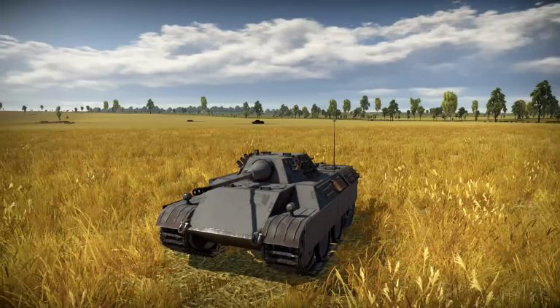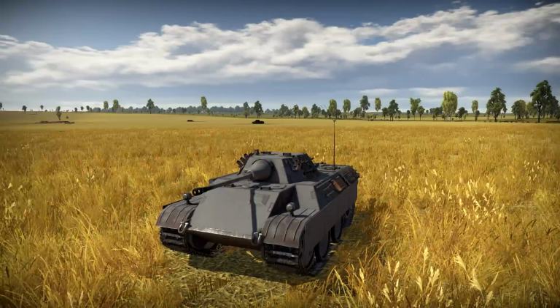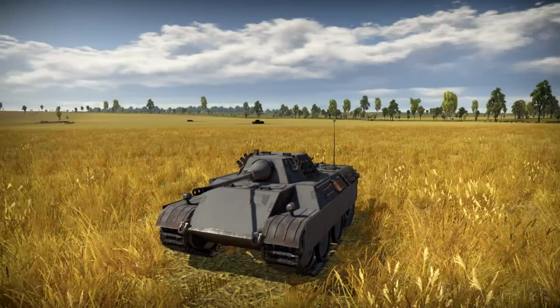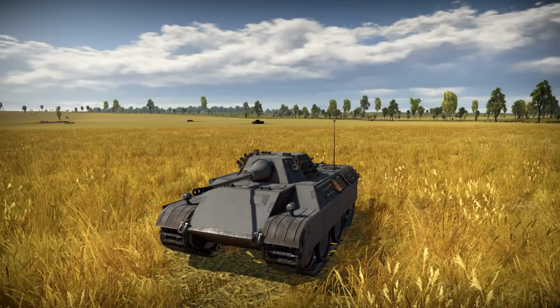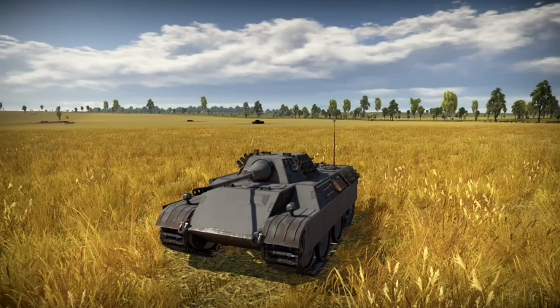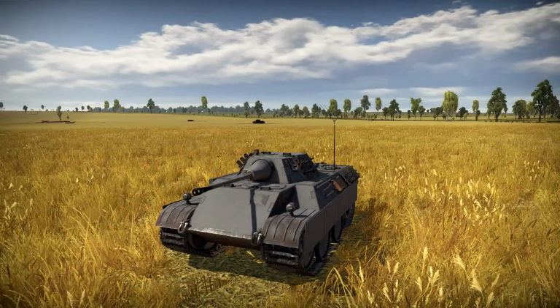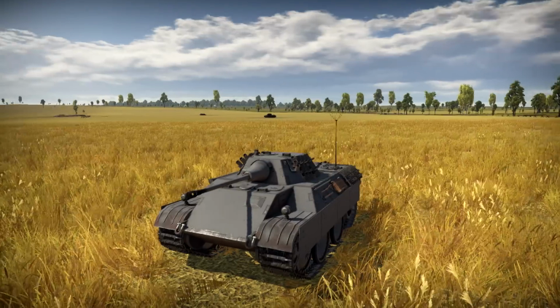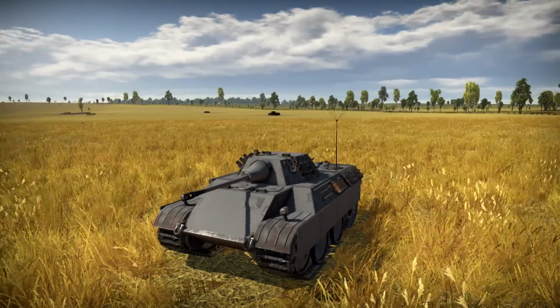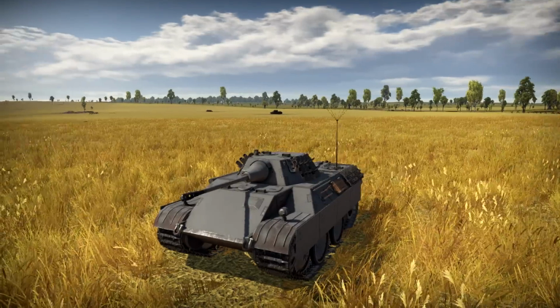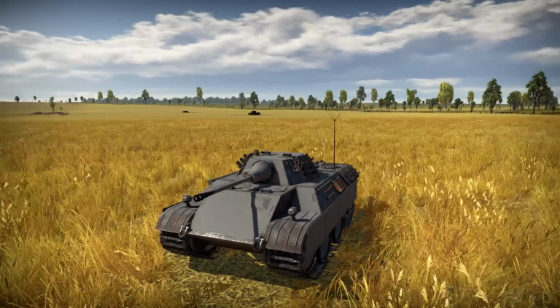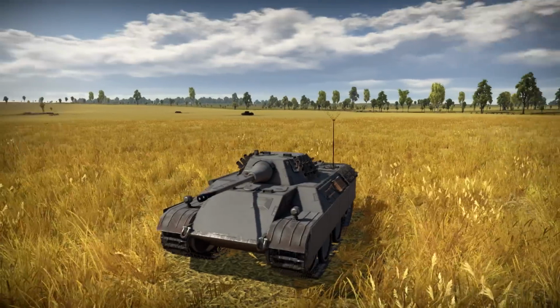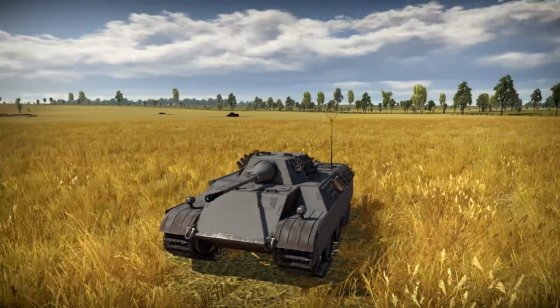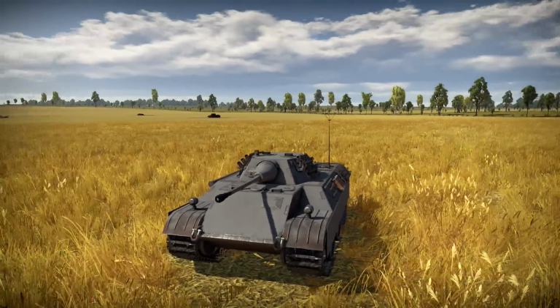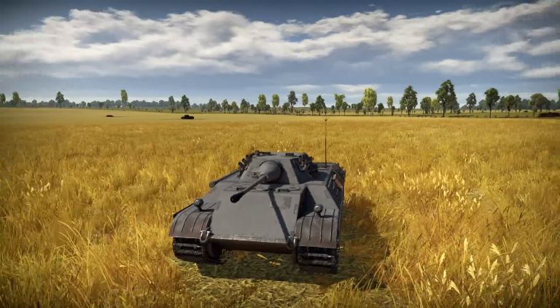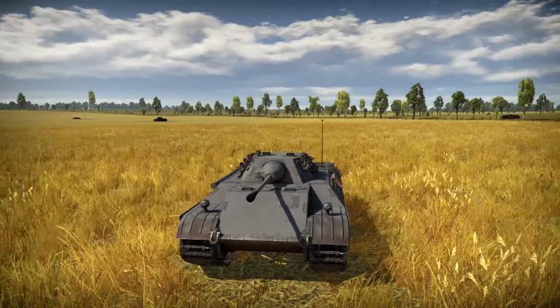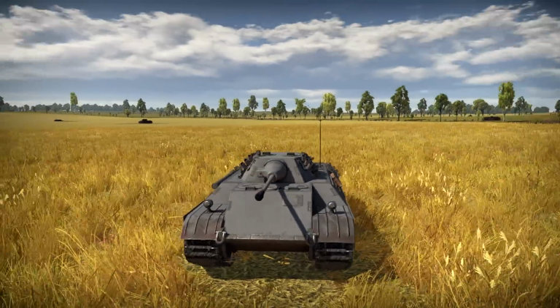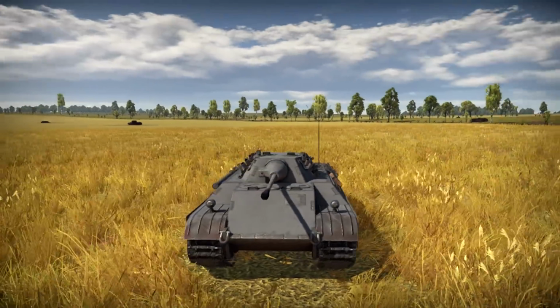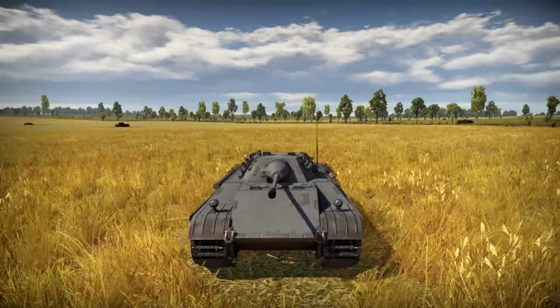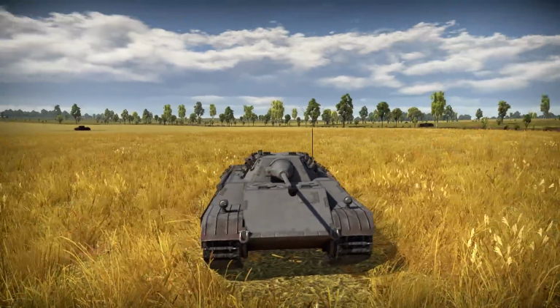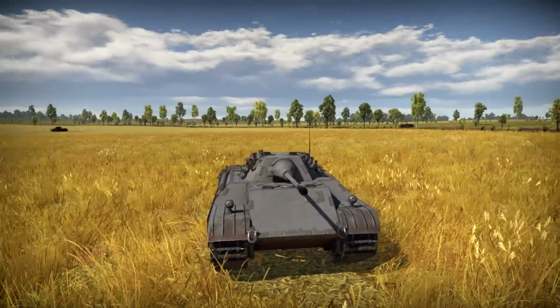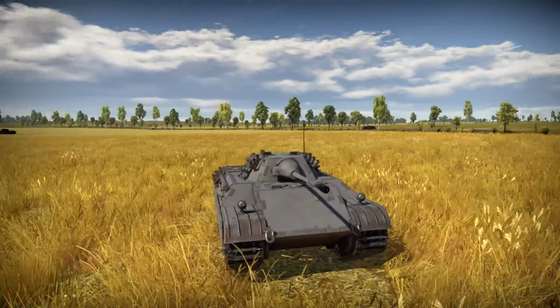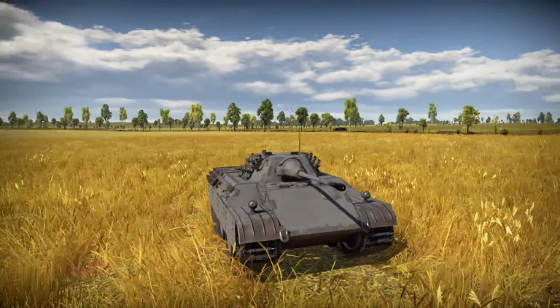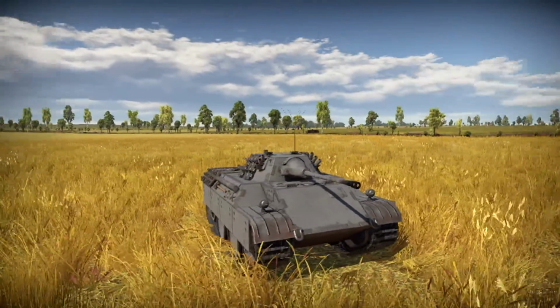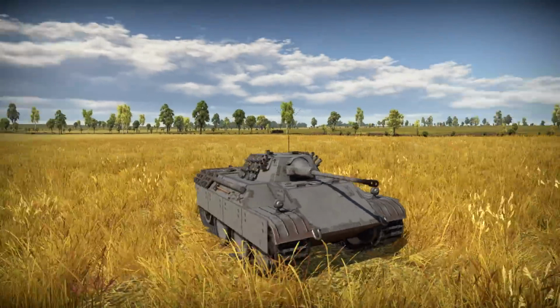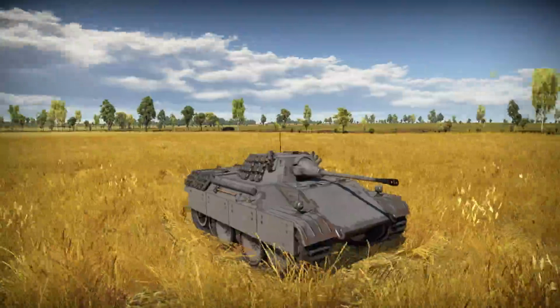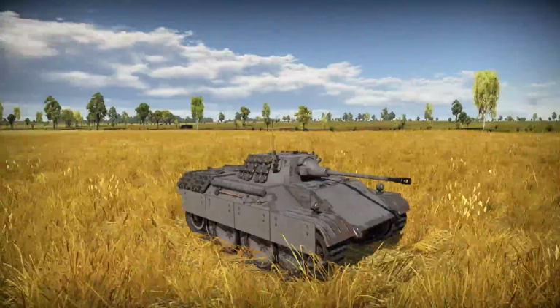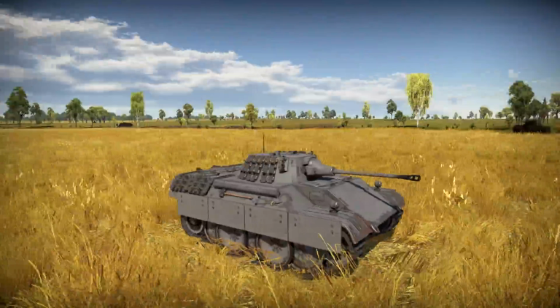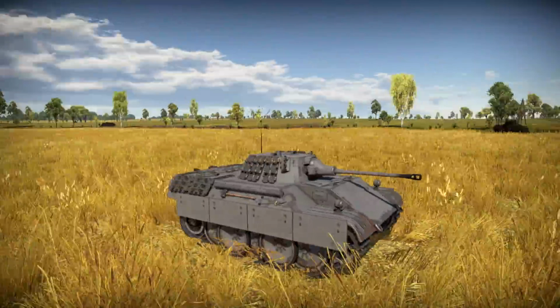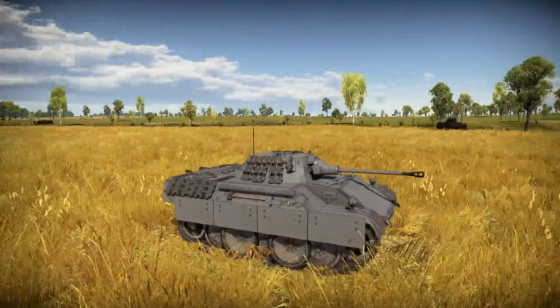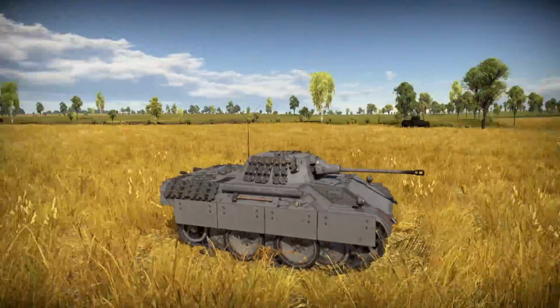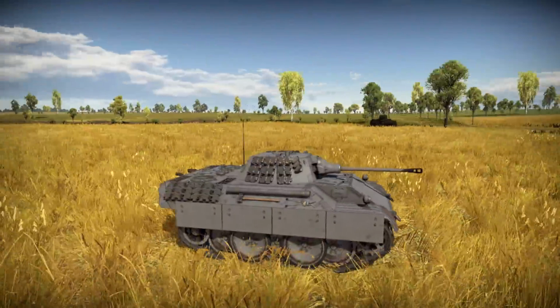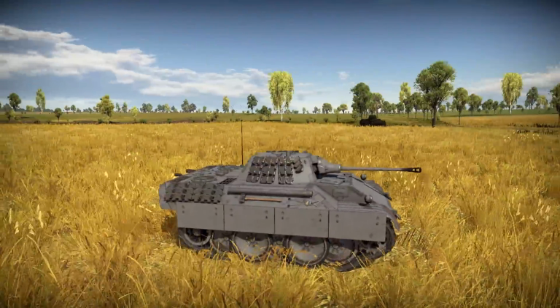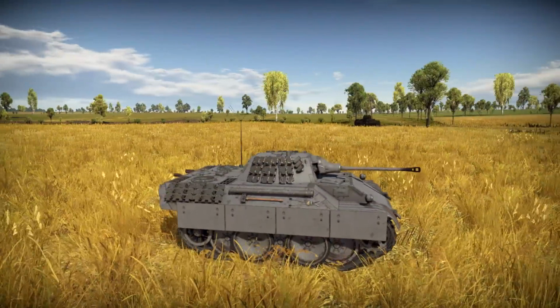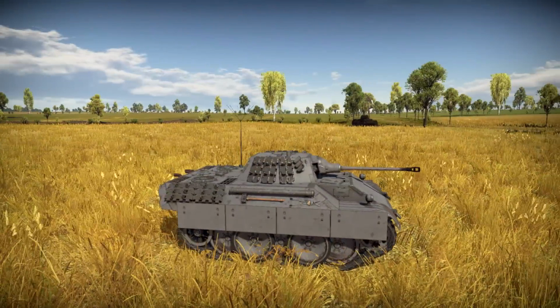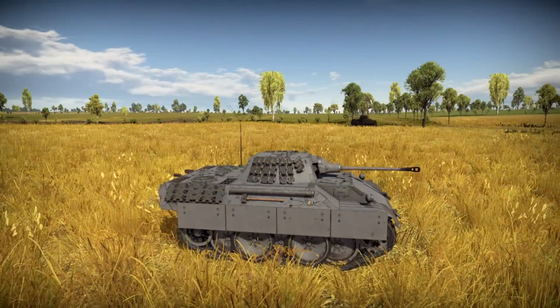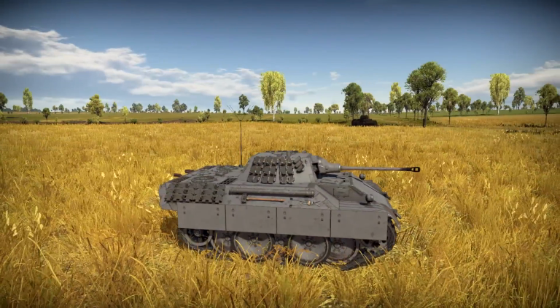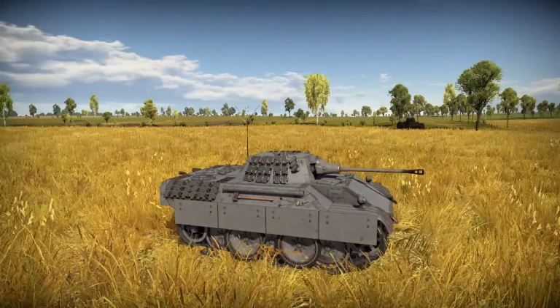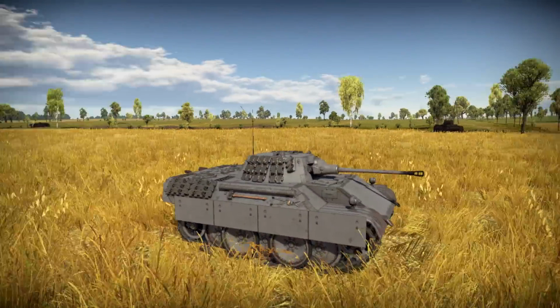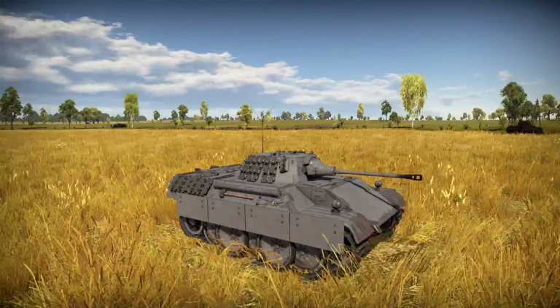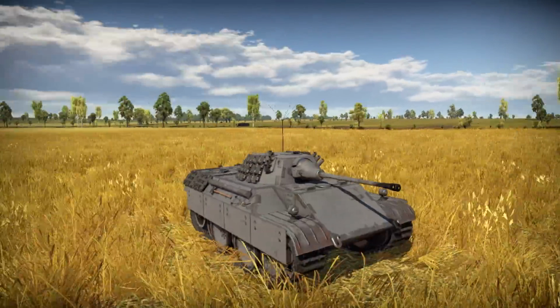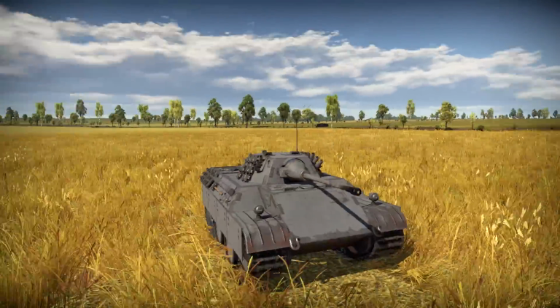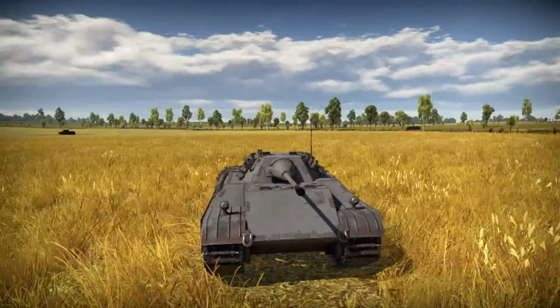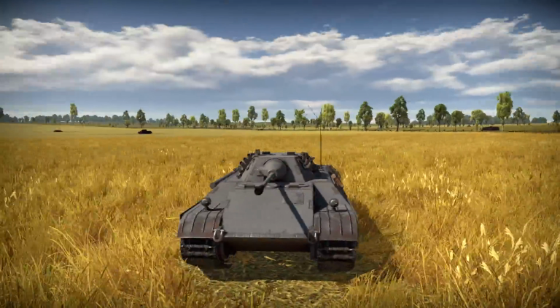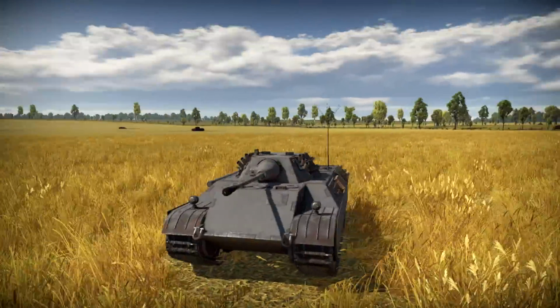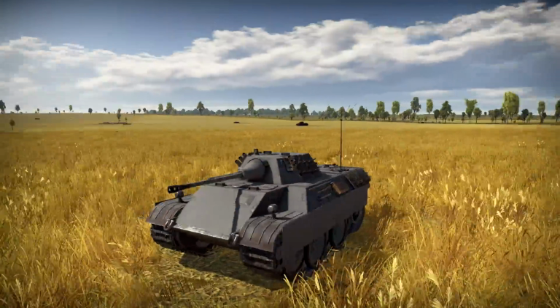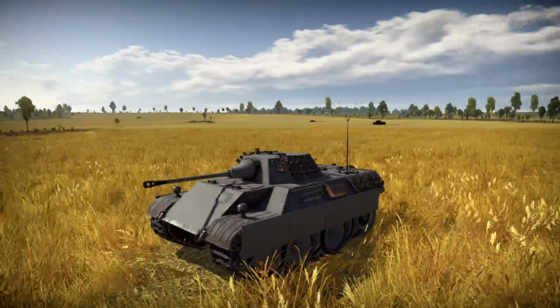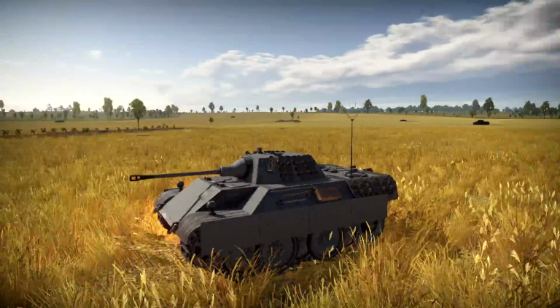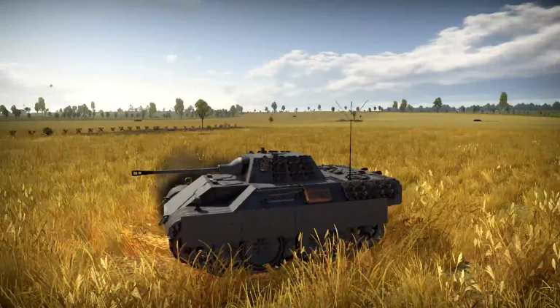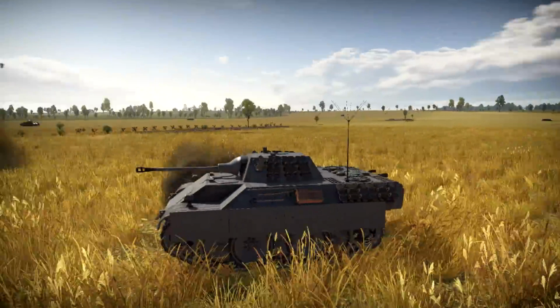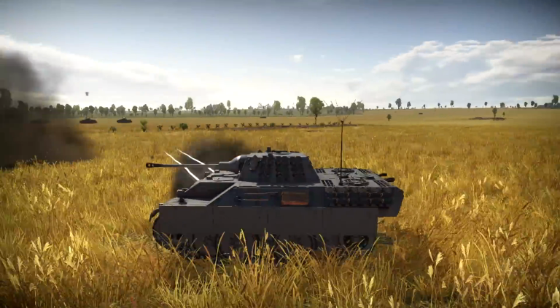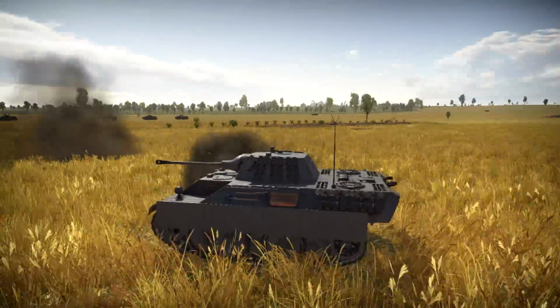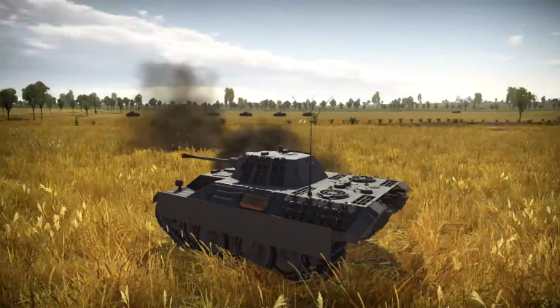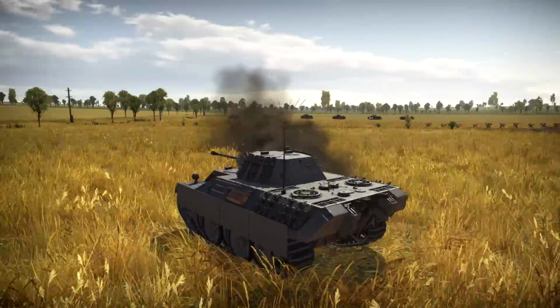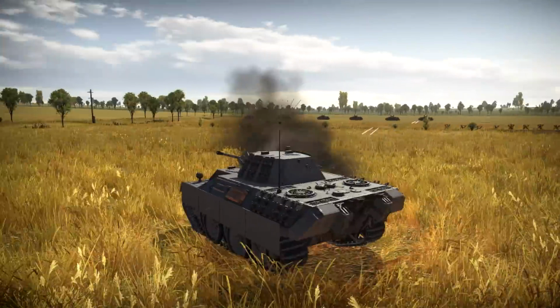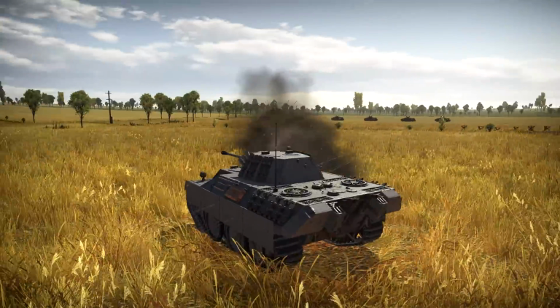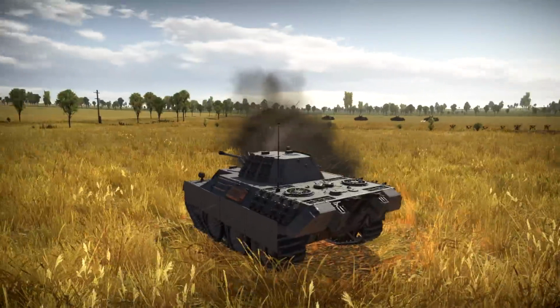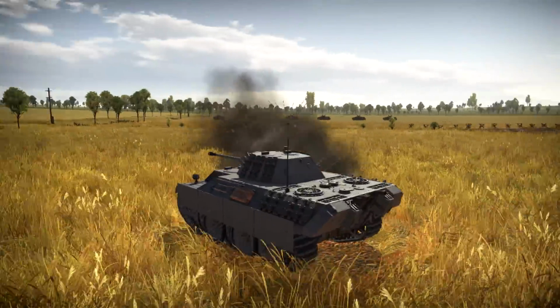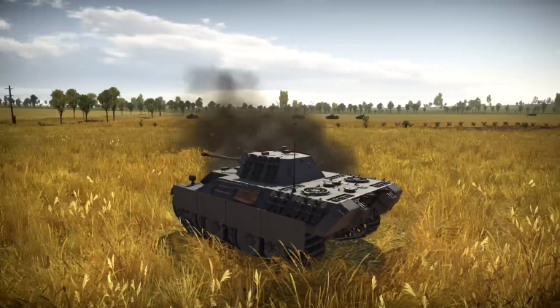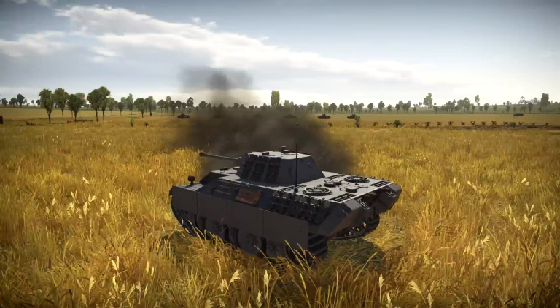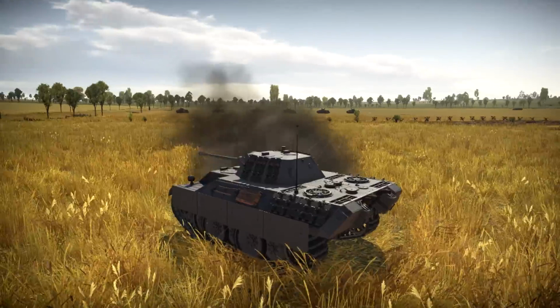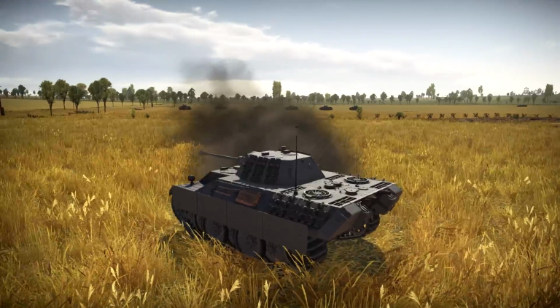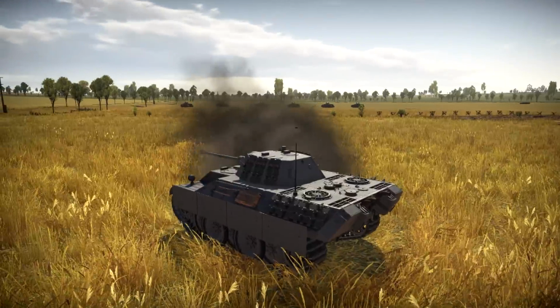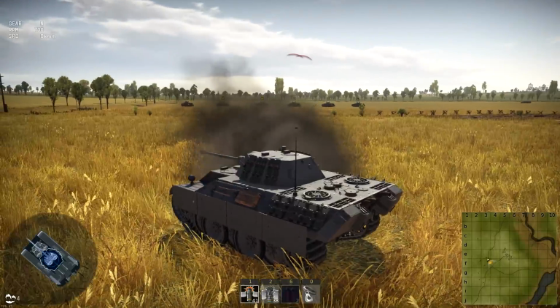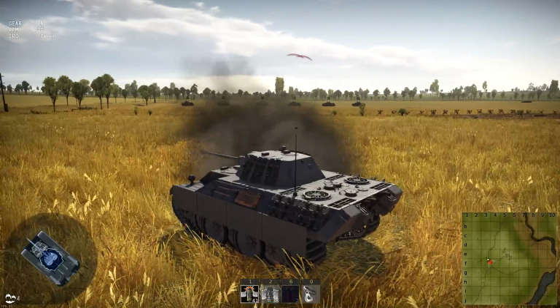Yeah, that thing's pretty damn cute, isn't it? Look at that with this little 50 mil on there. It's like a little midget panther. Holy crap.